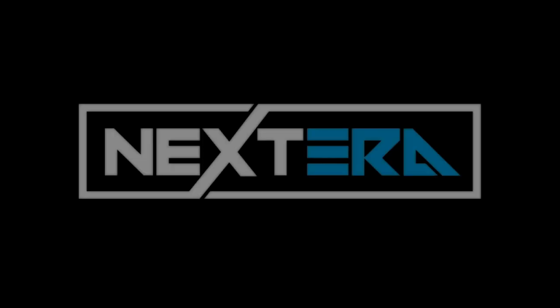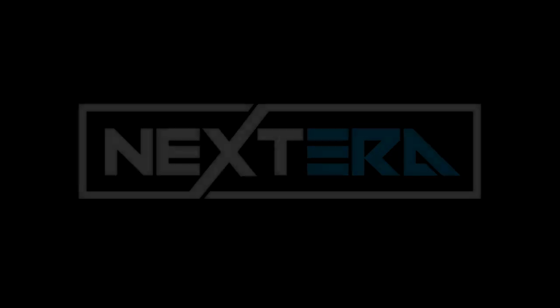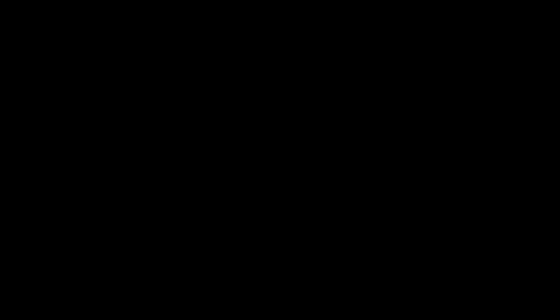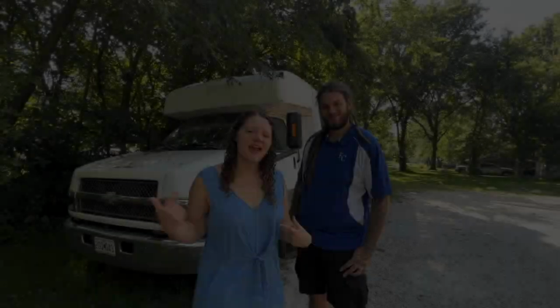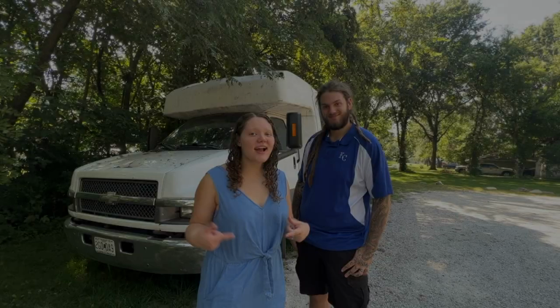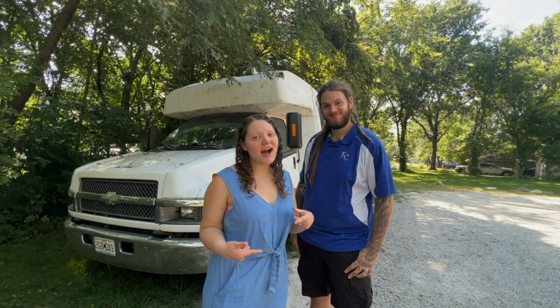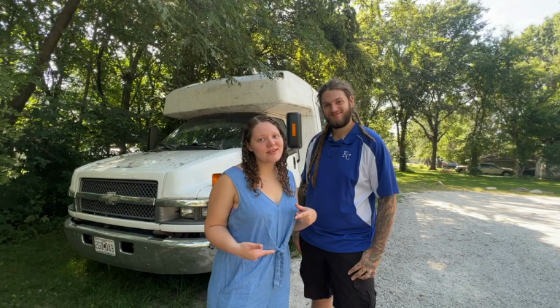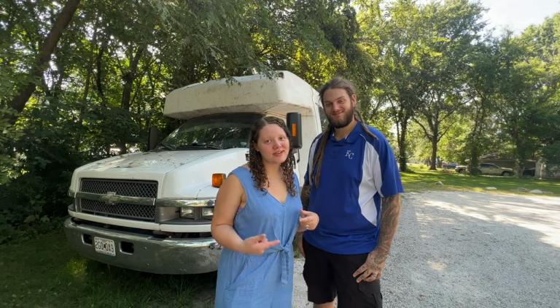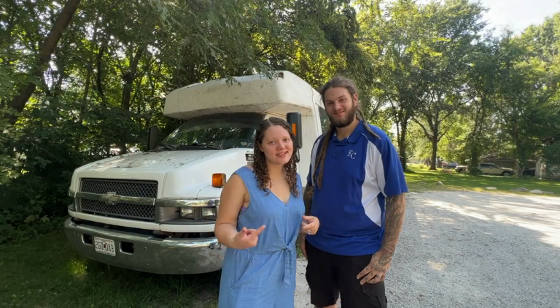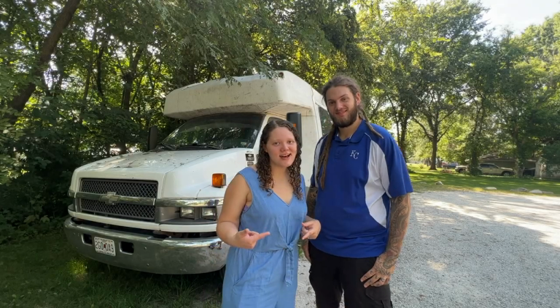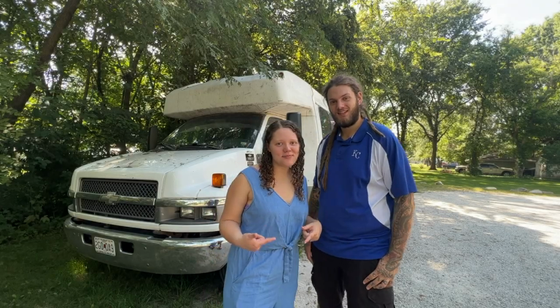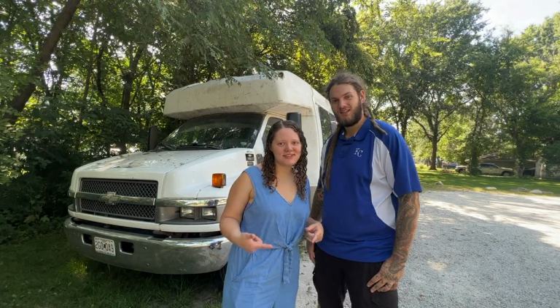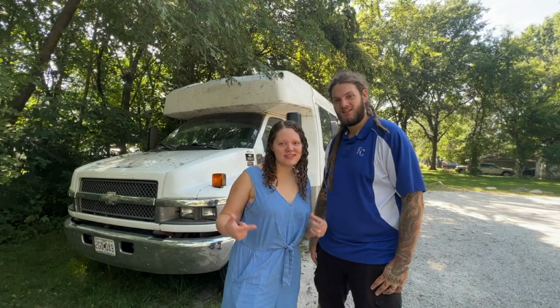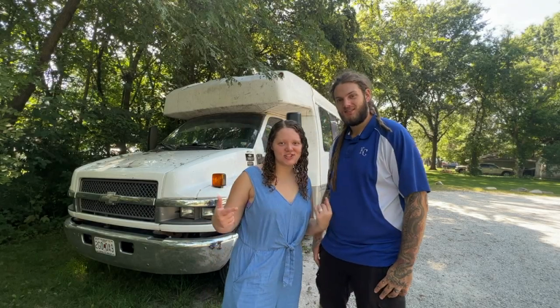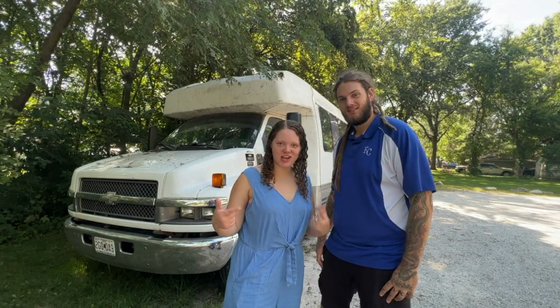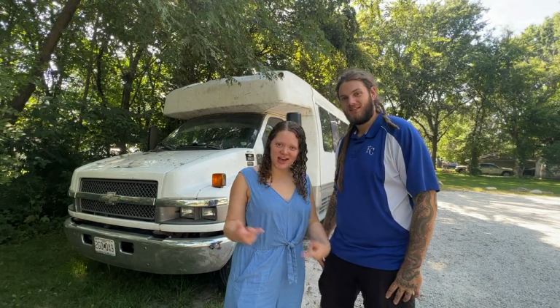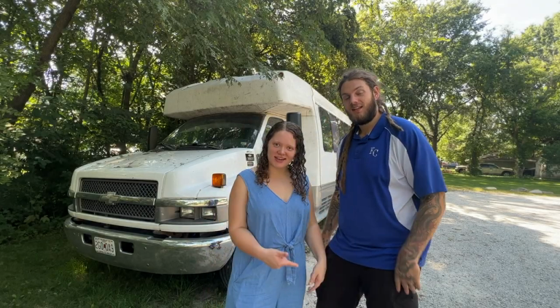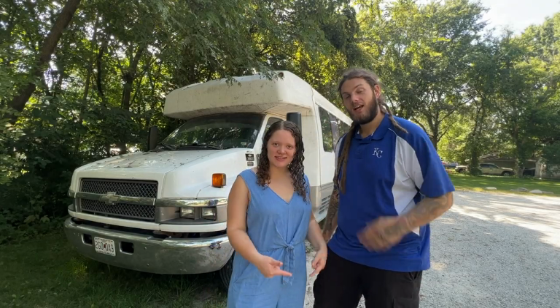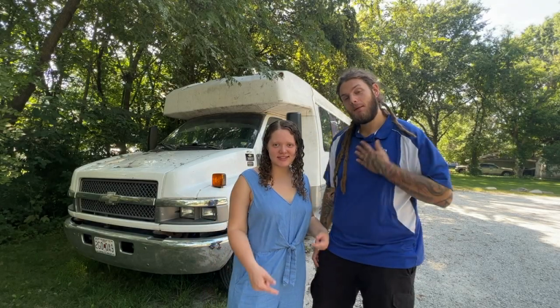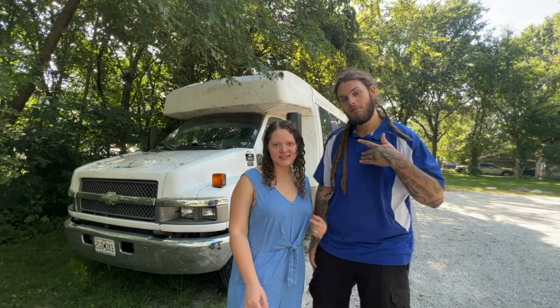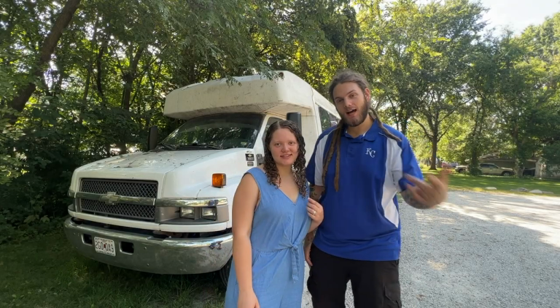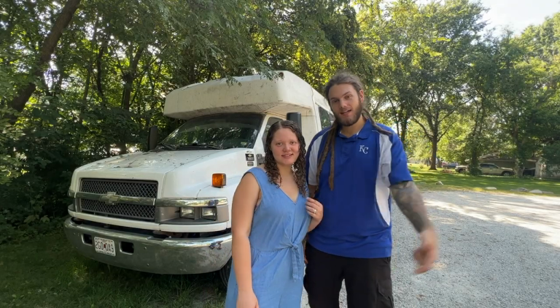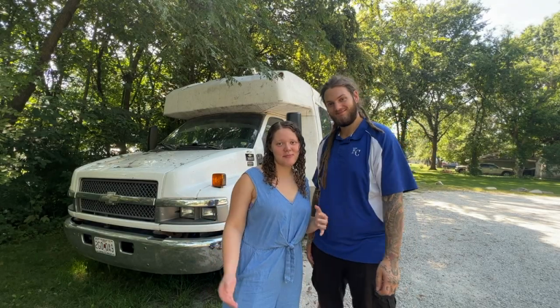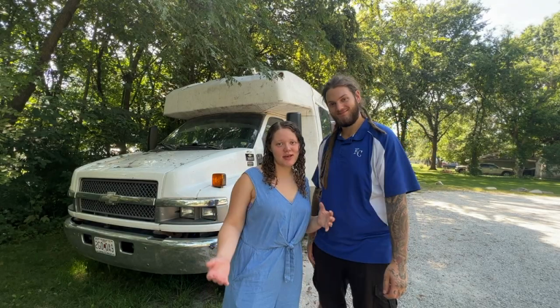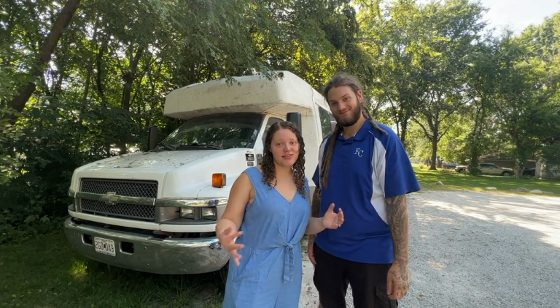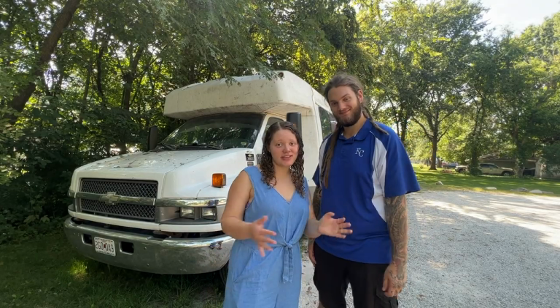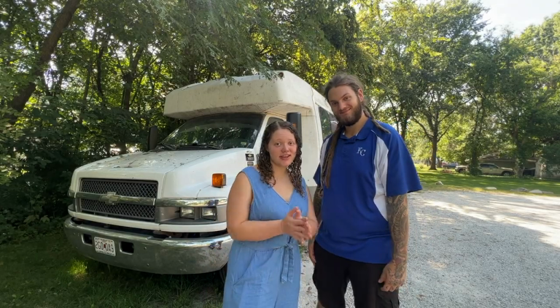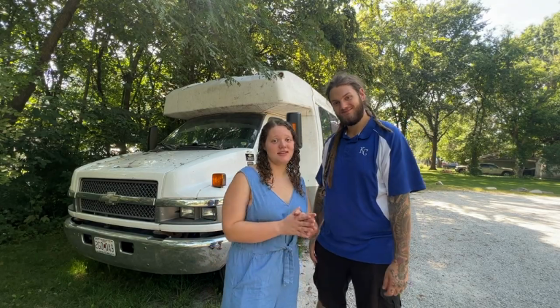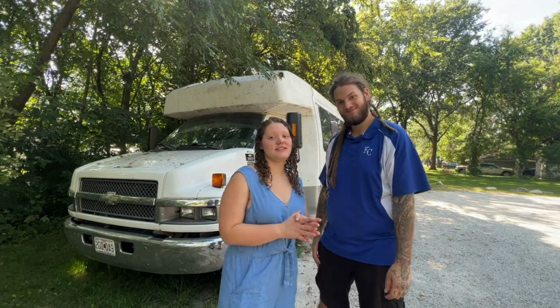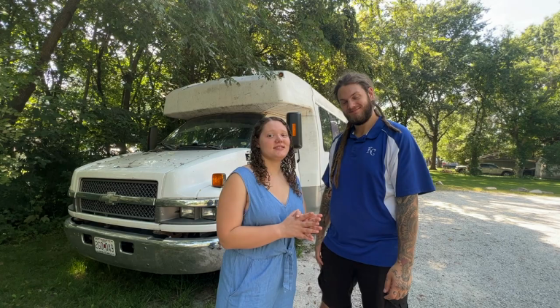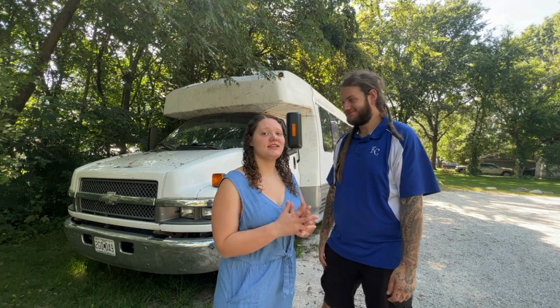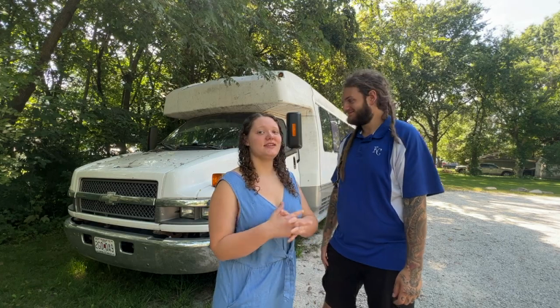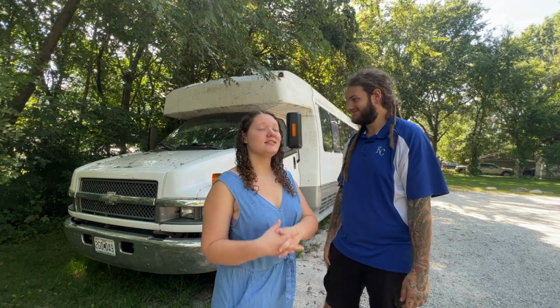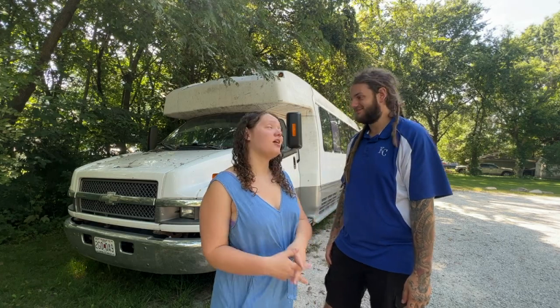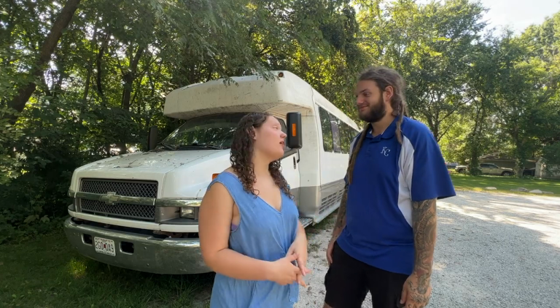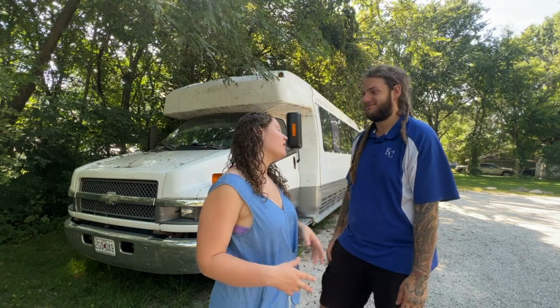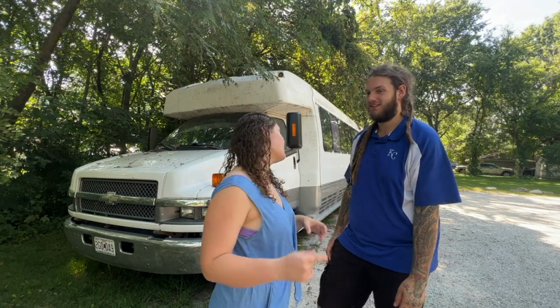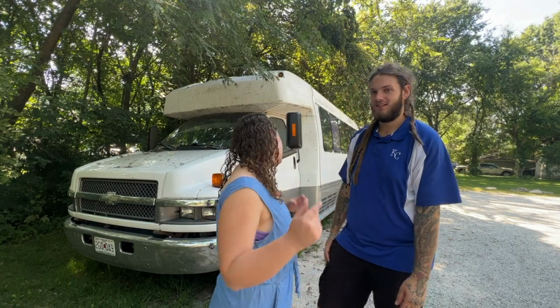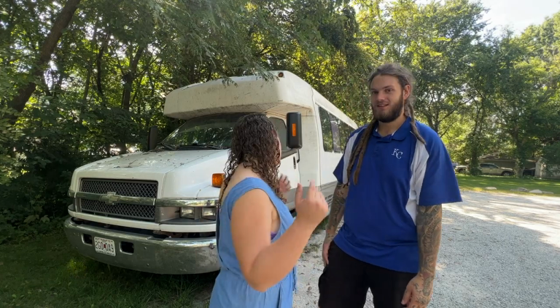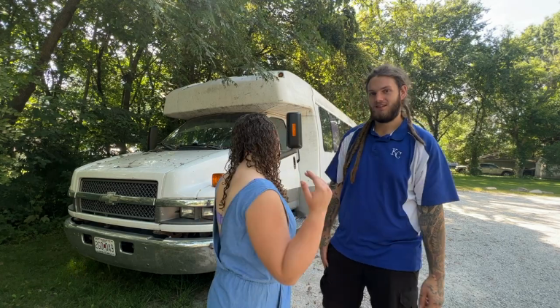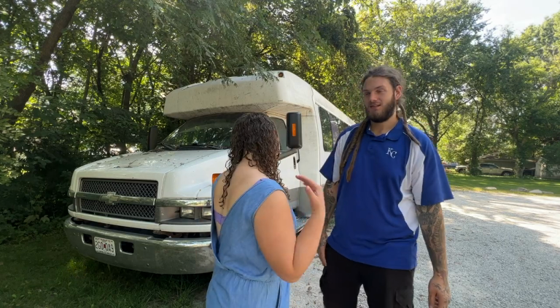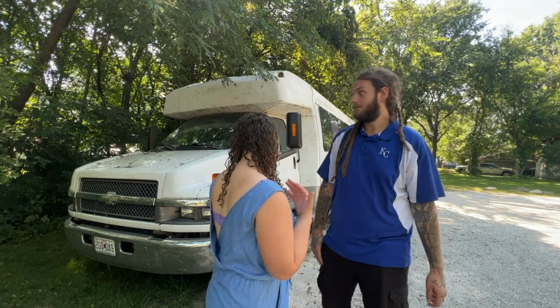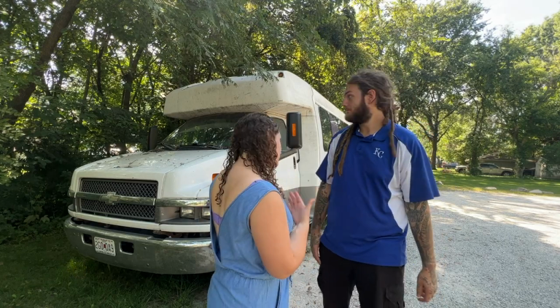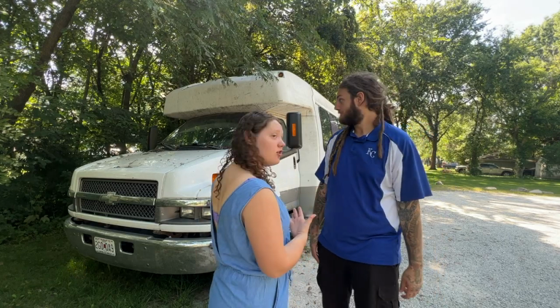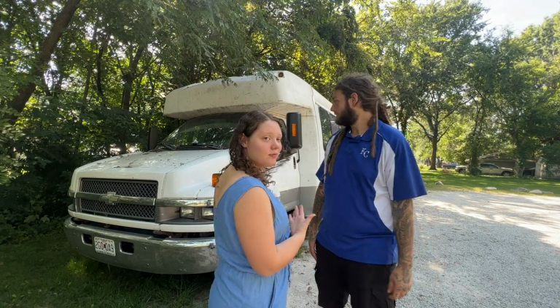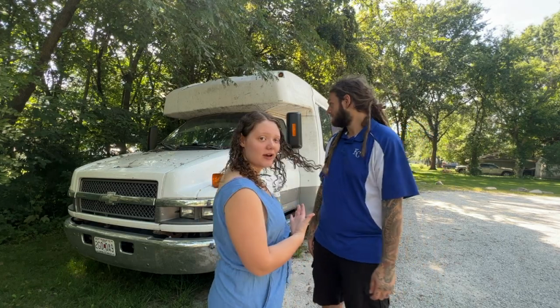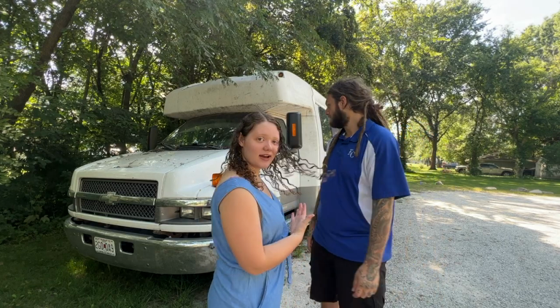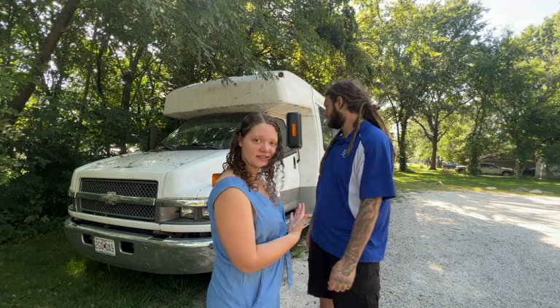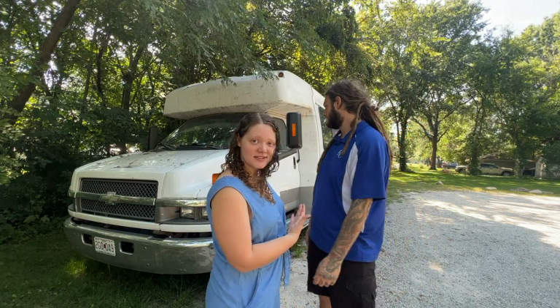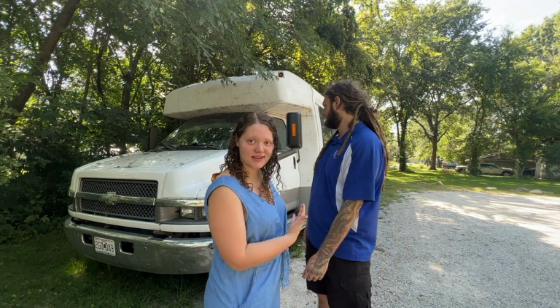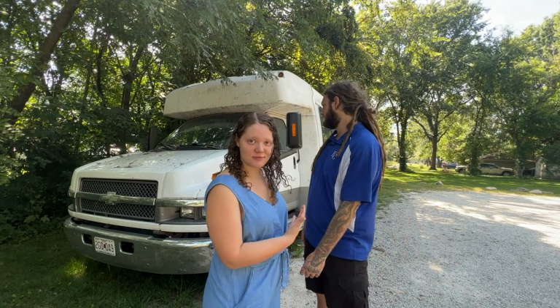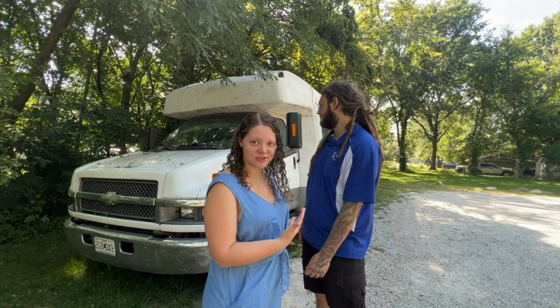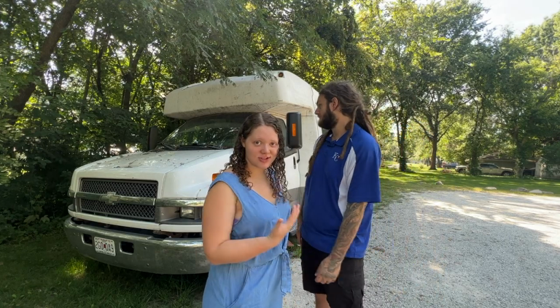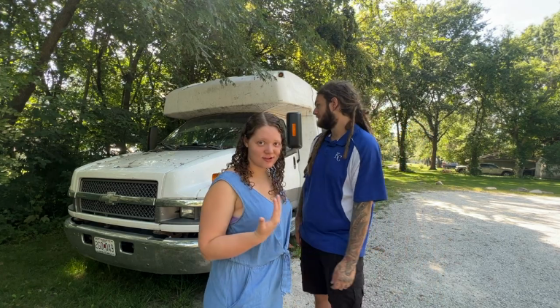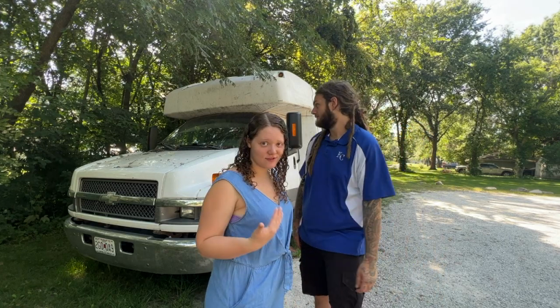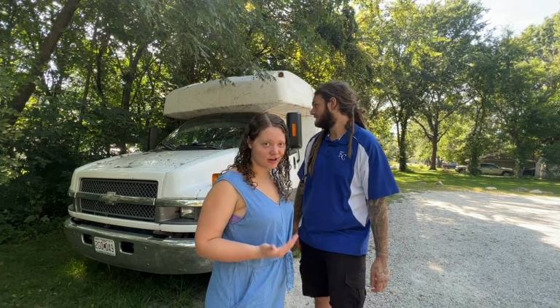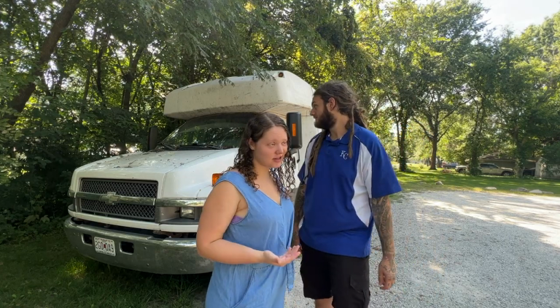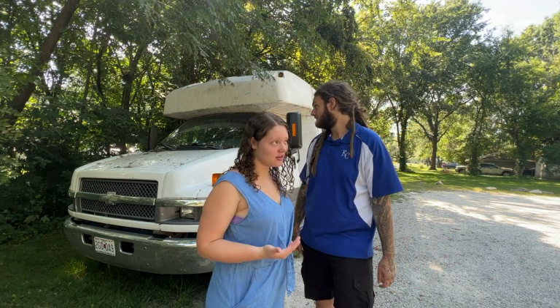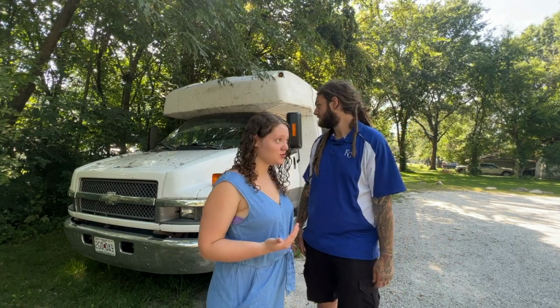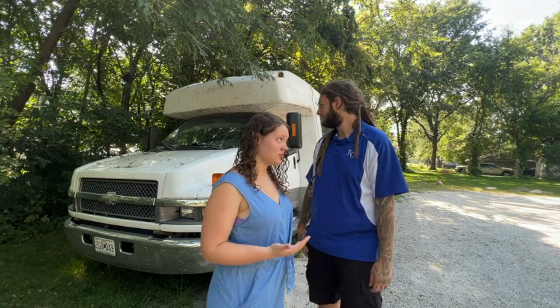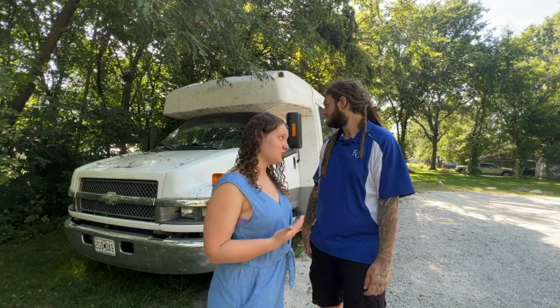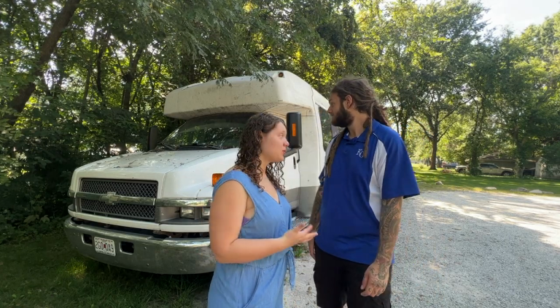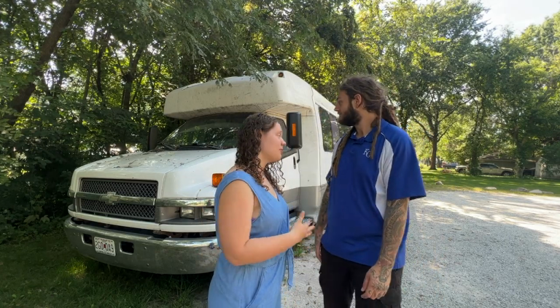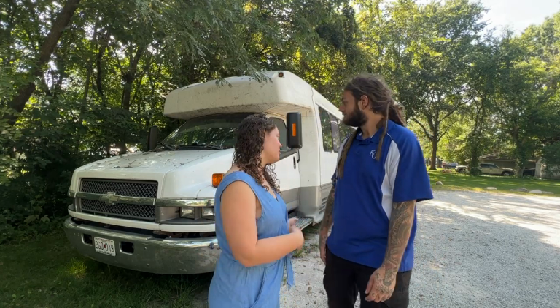Hey guys, what's up? This is Jess, and I'm Mike, and this is our shuttle bus that was converted into a tour bus.